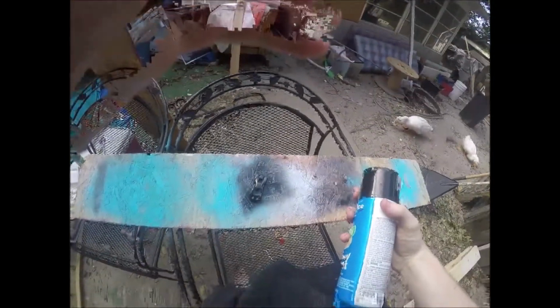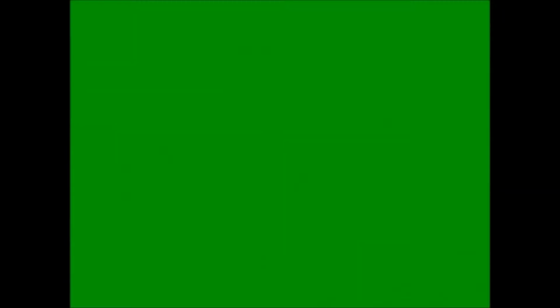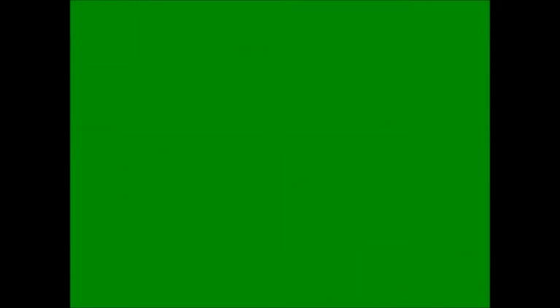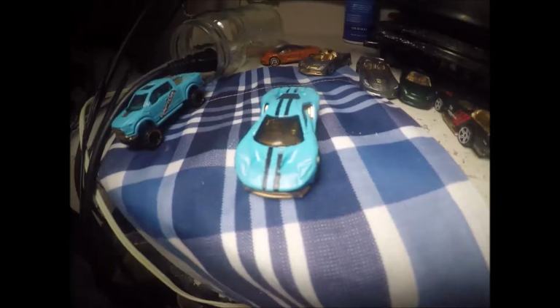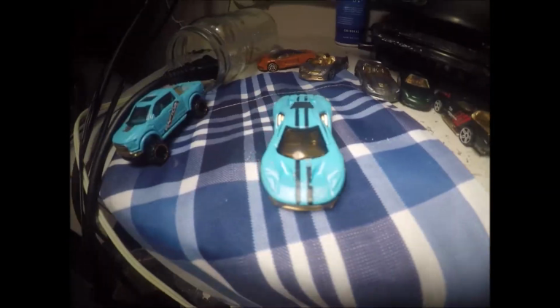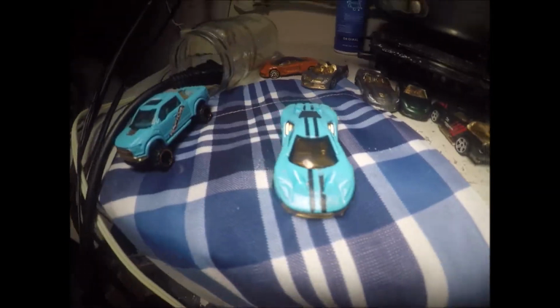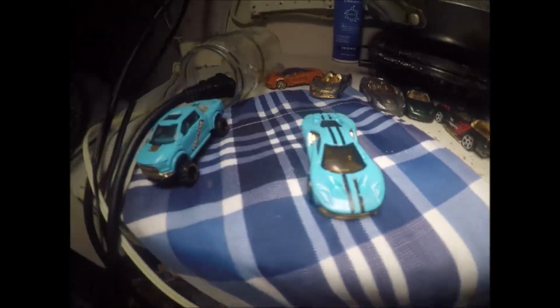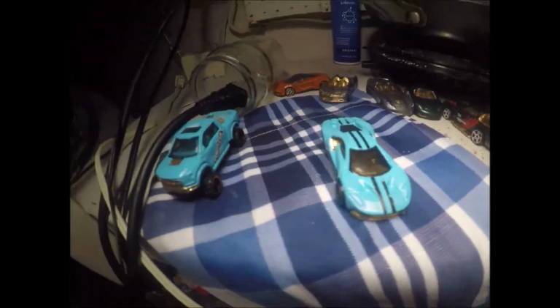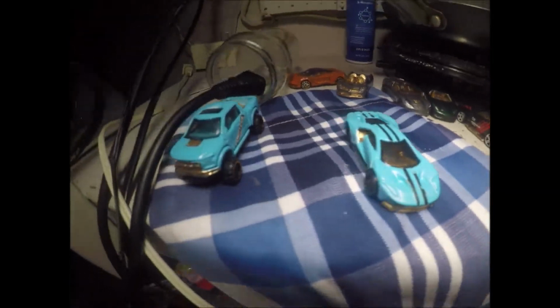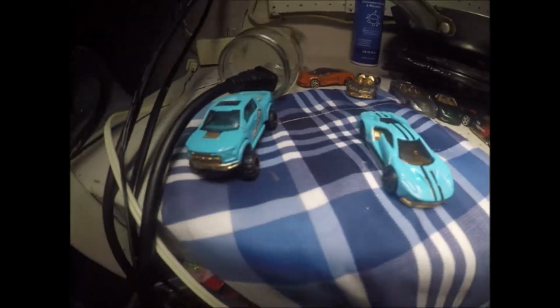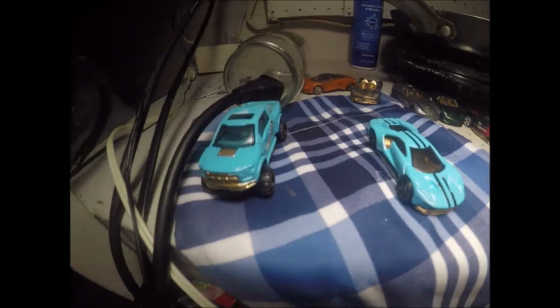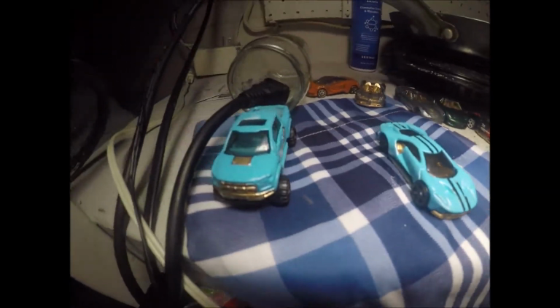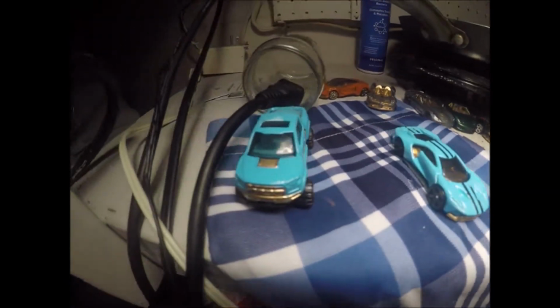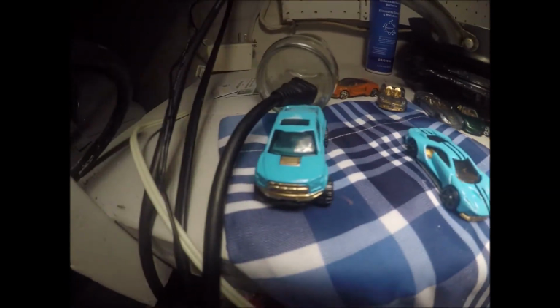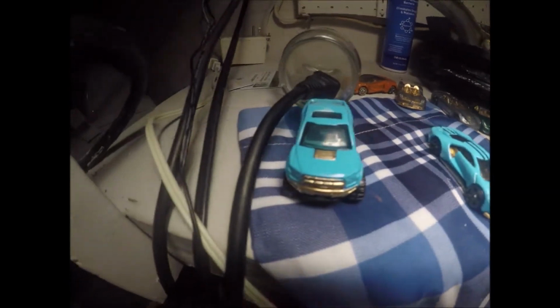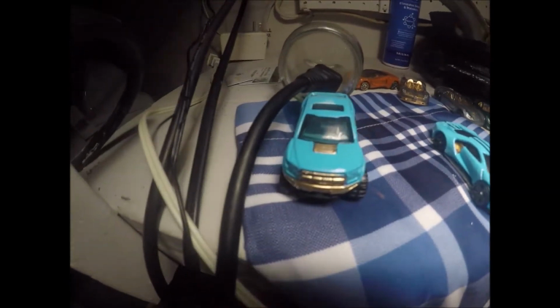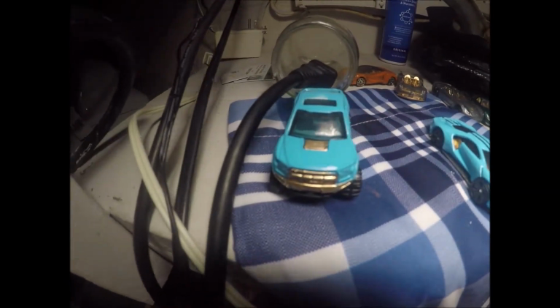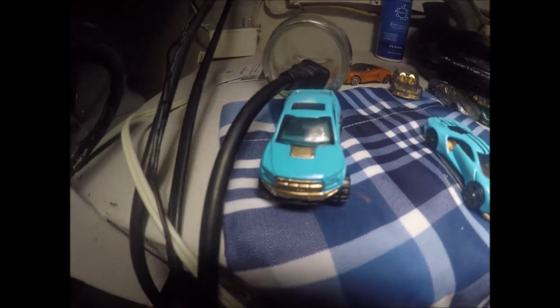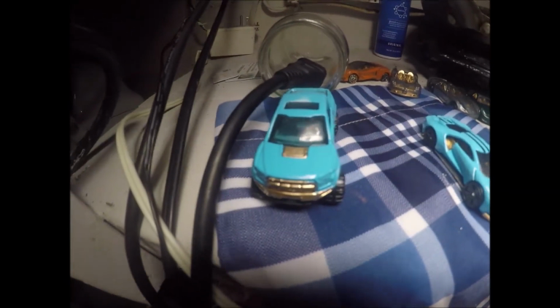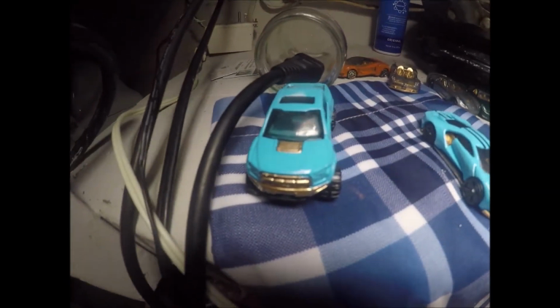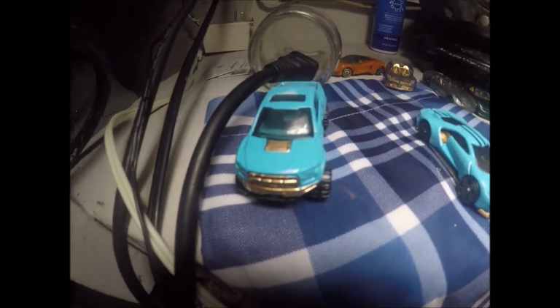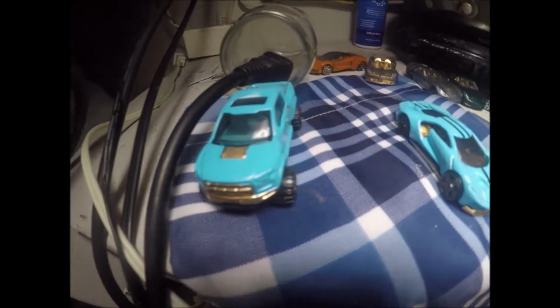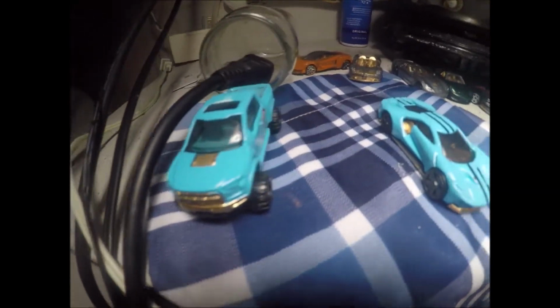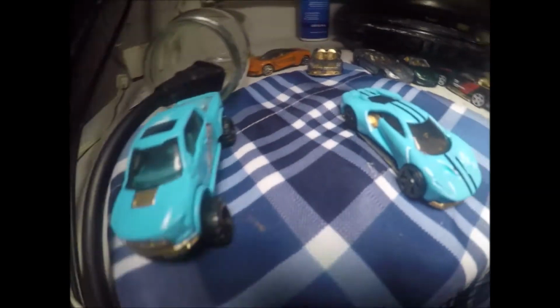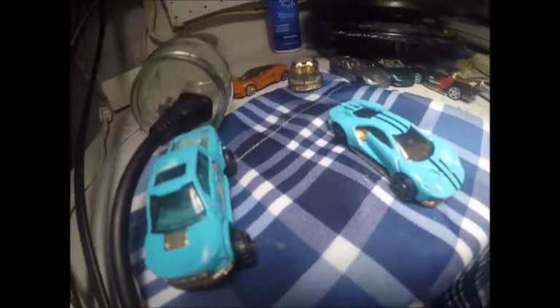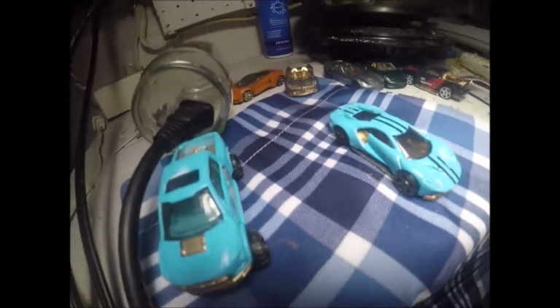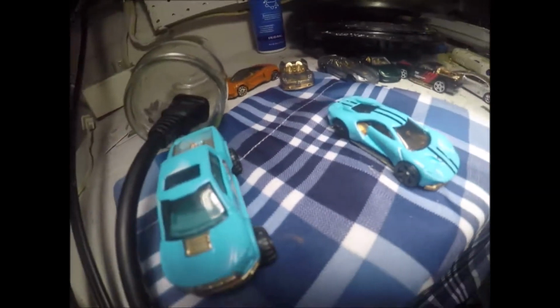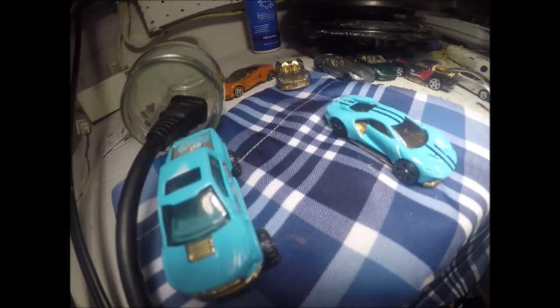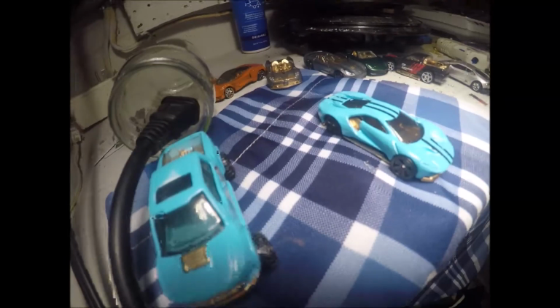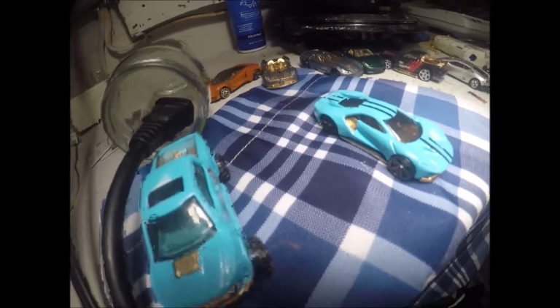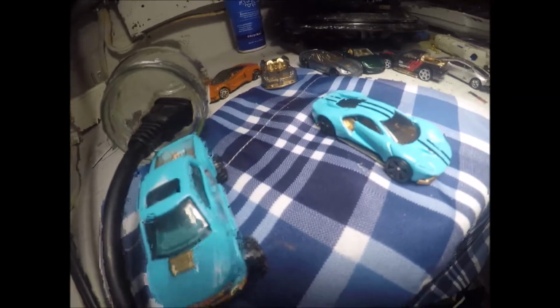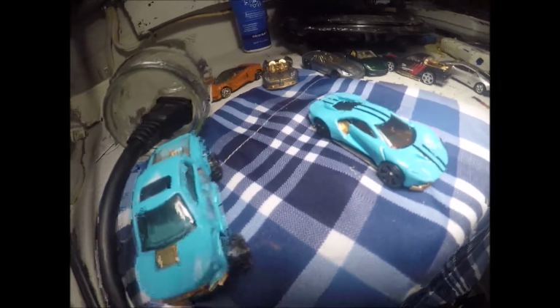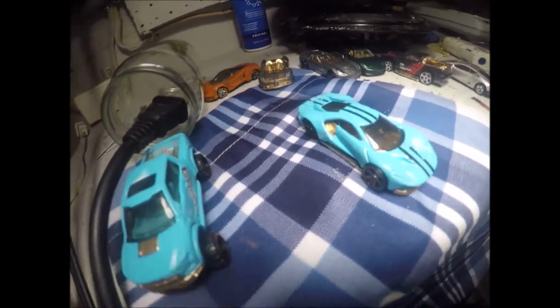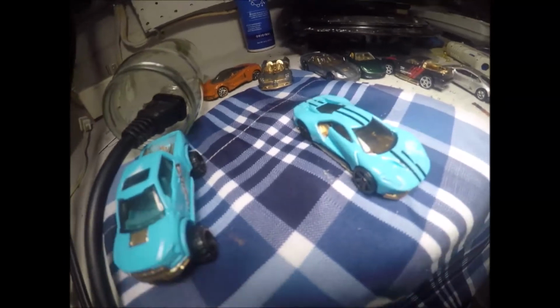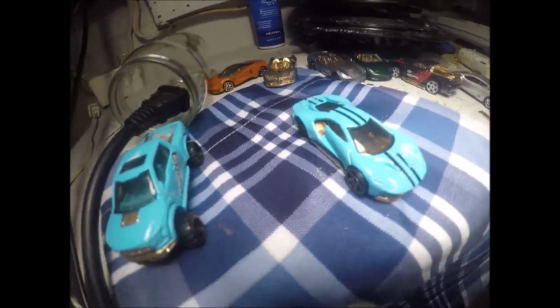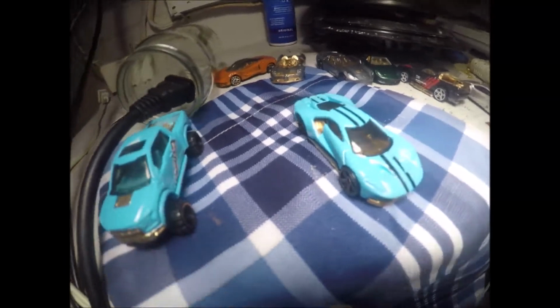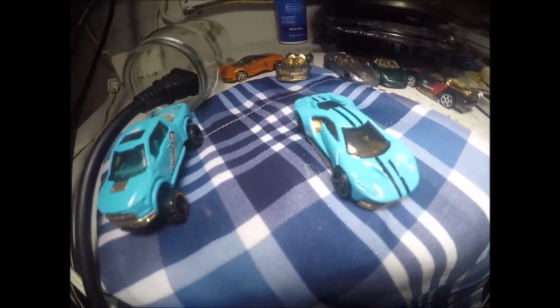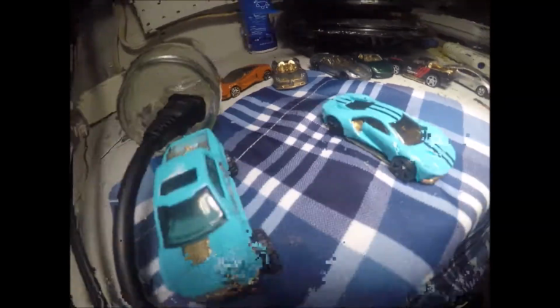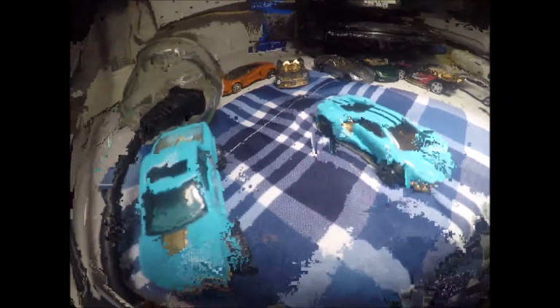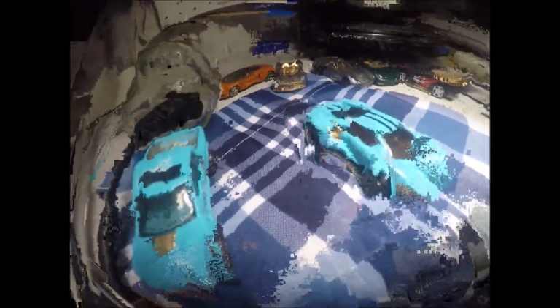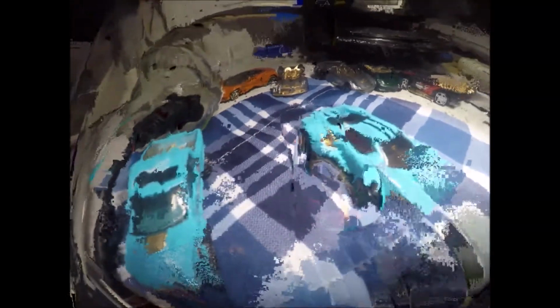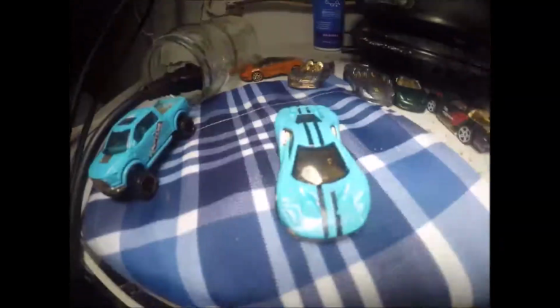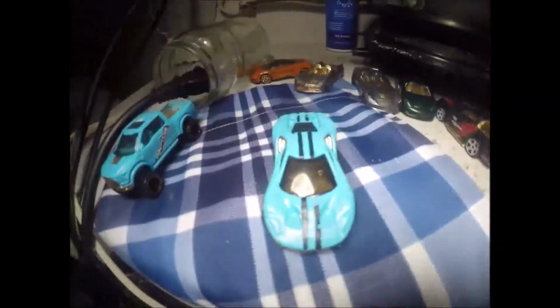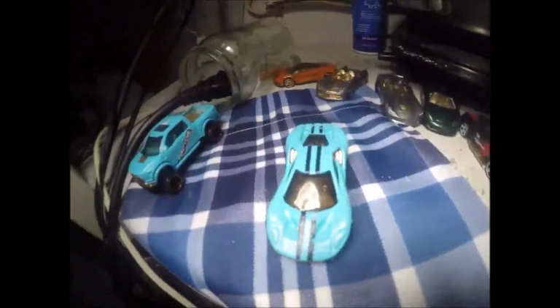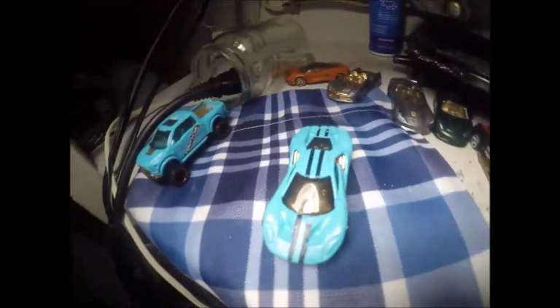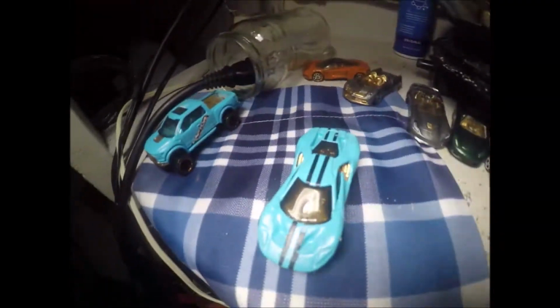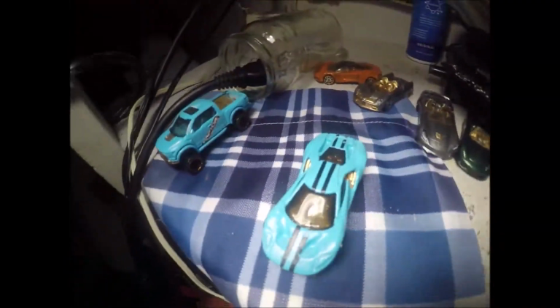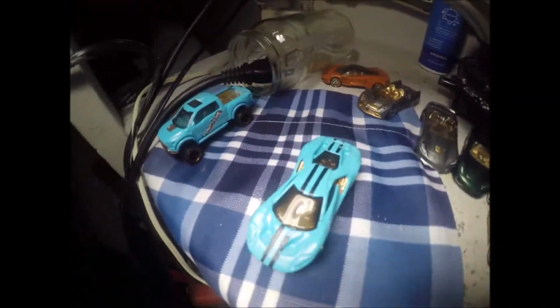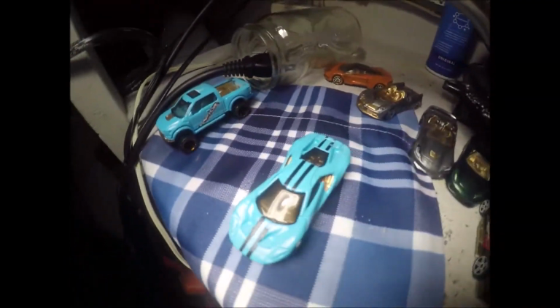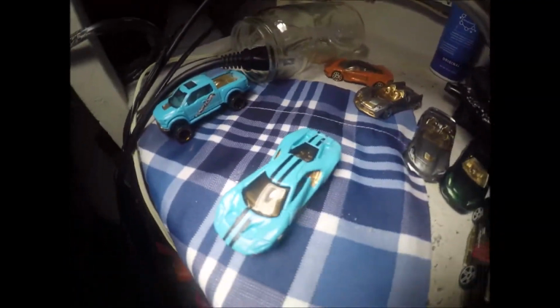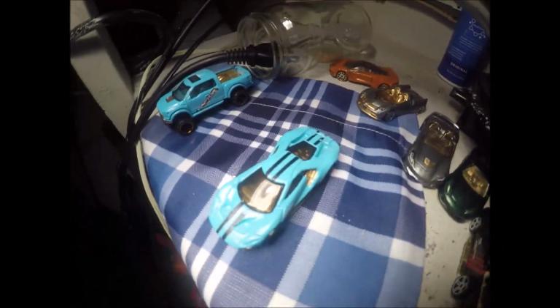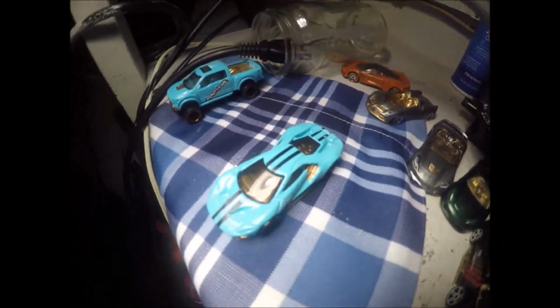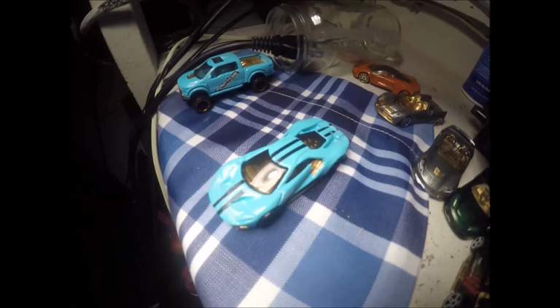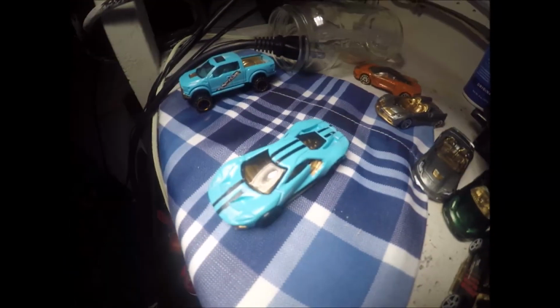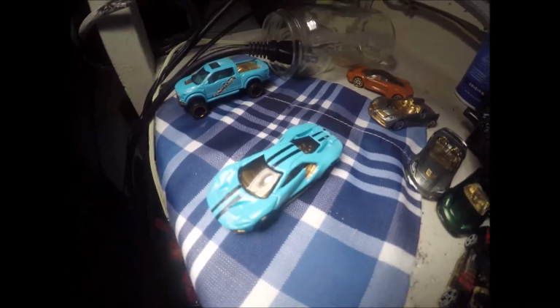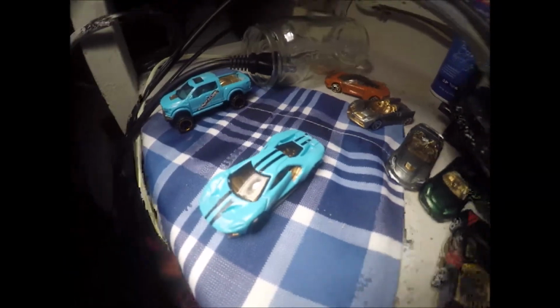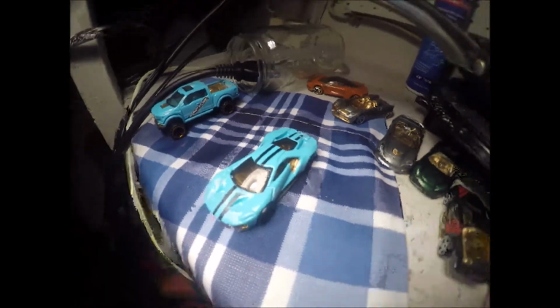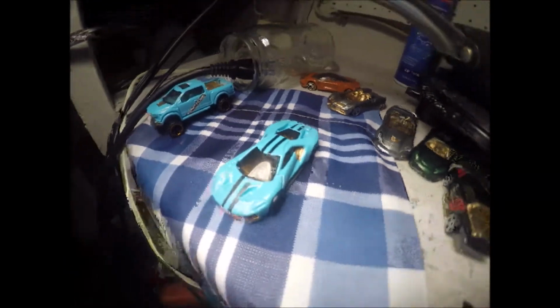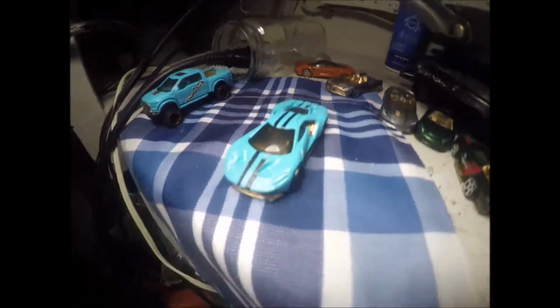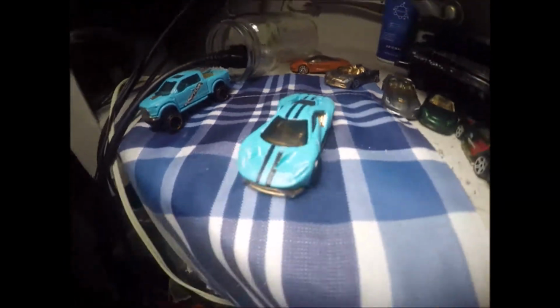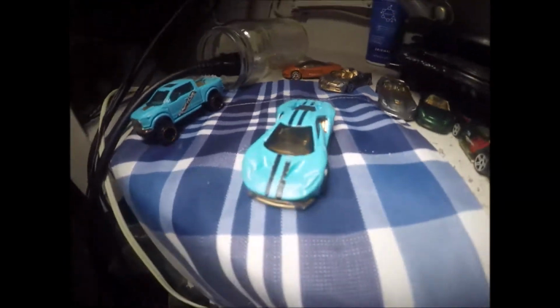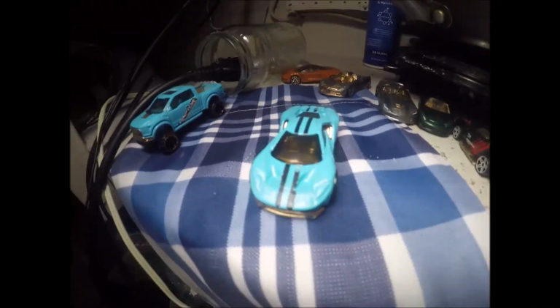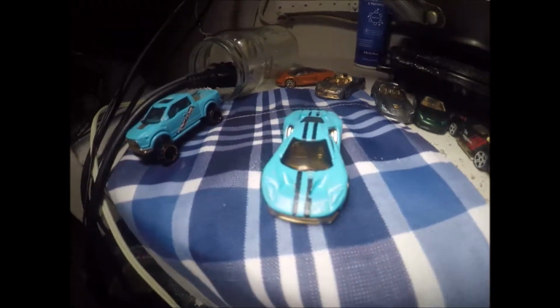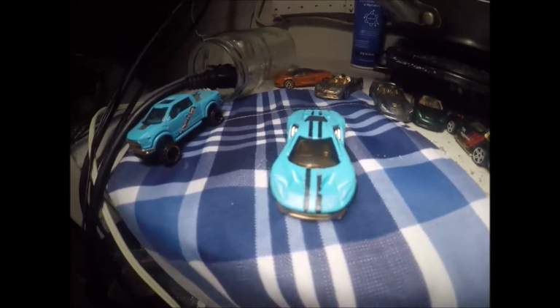Alright guys, this is the end of the video. There's that truck and this car right here — it's nice and done.